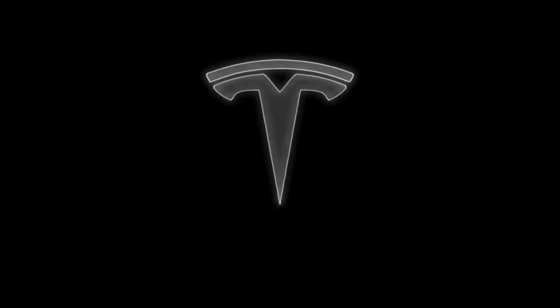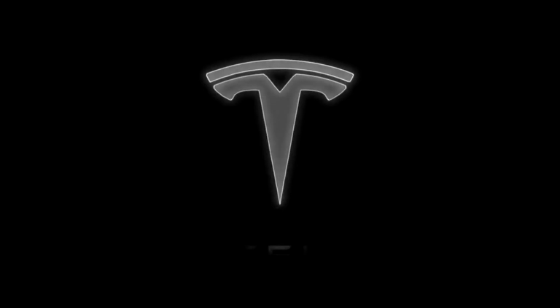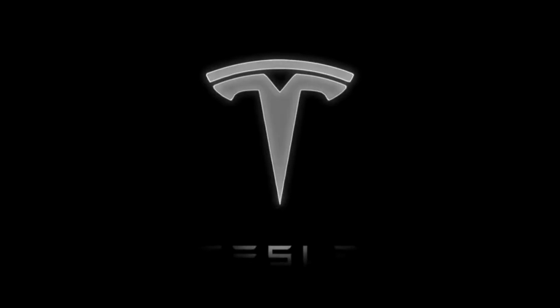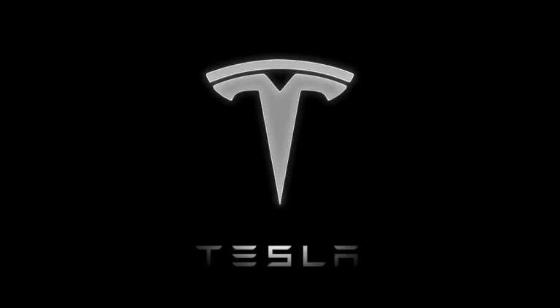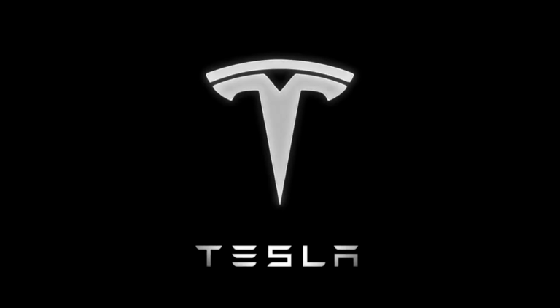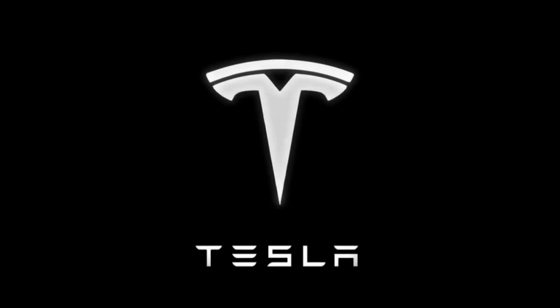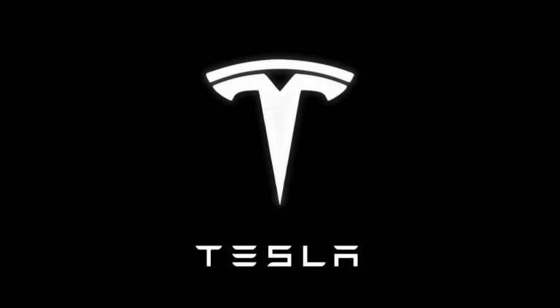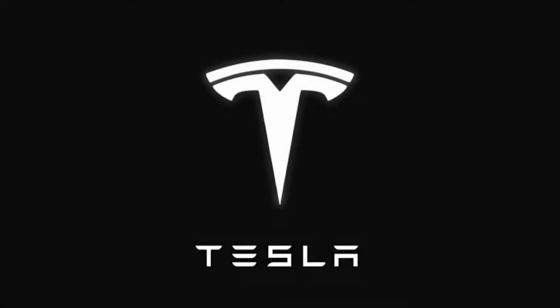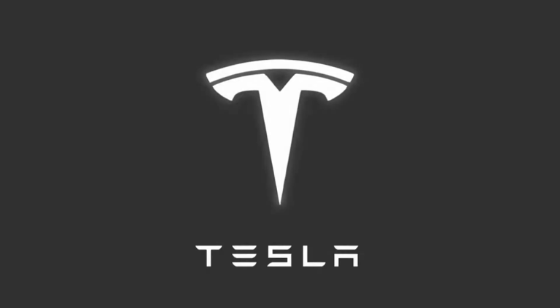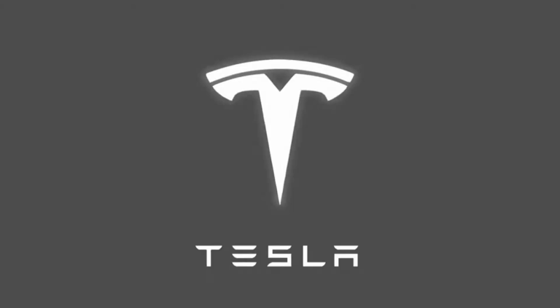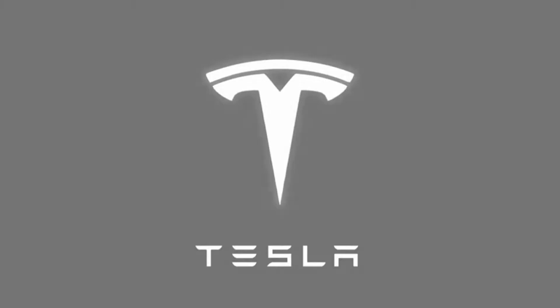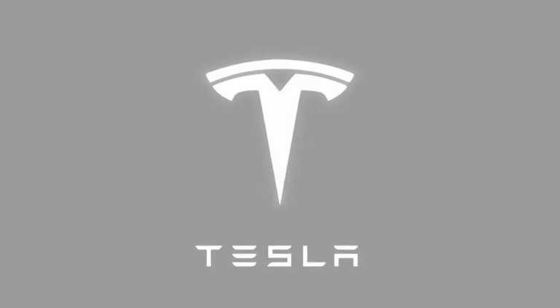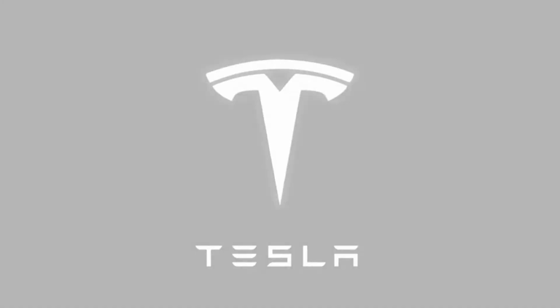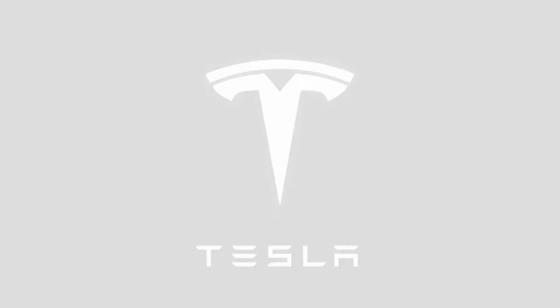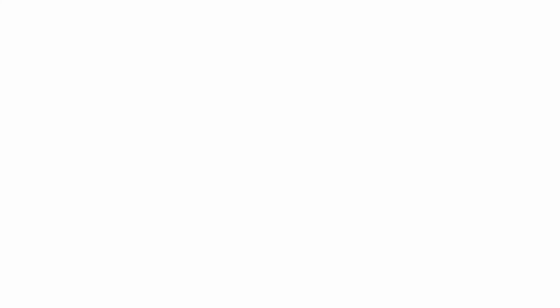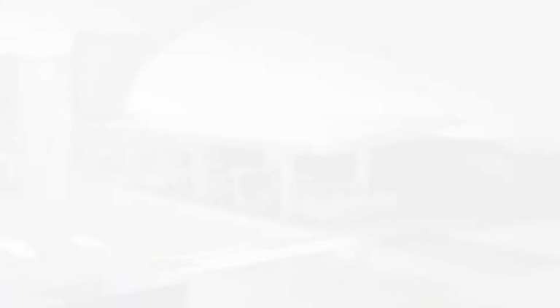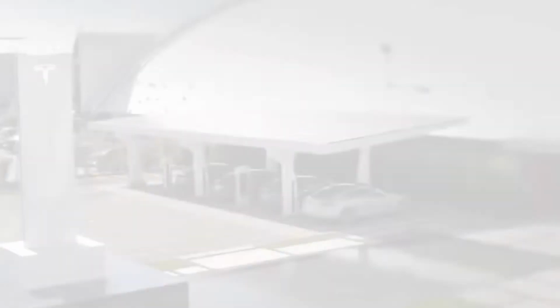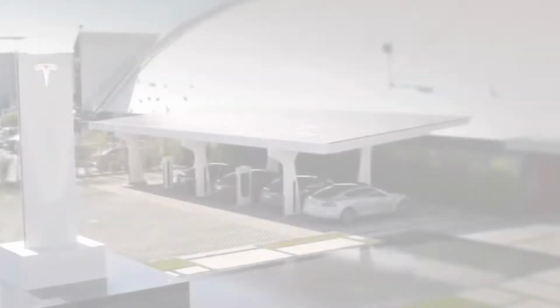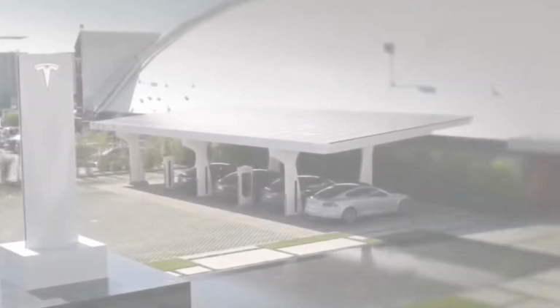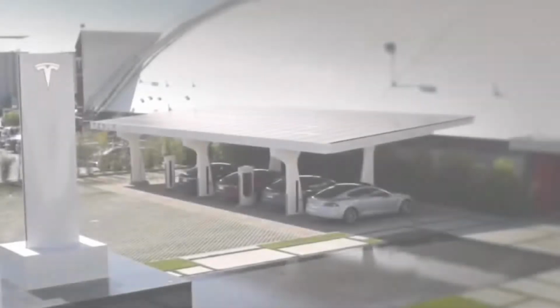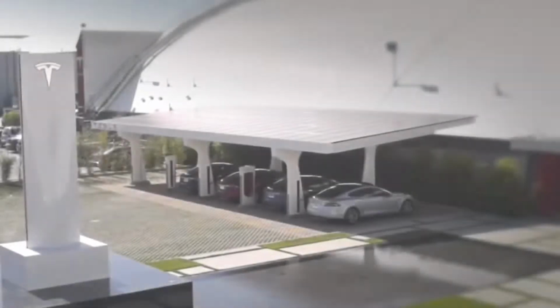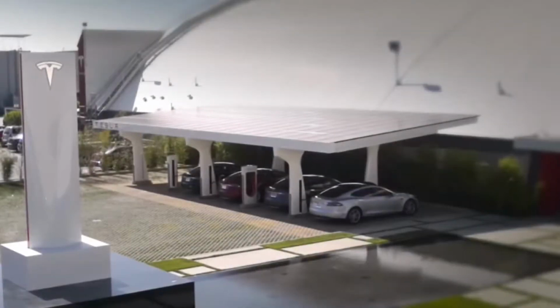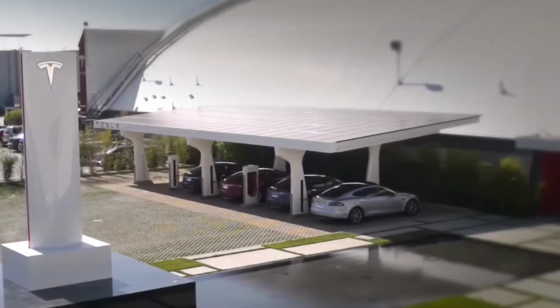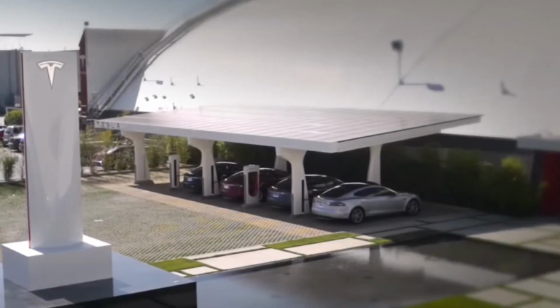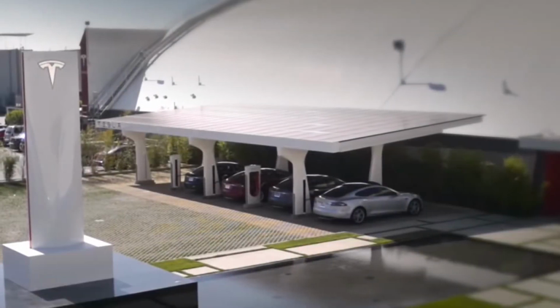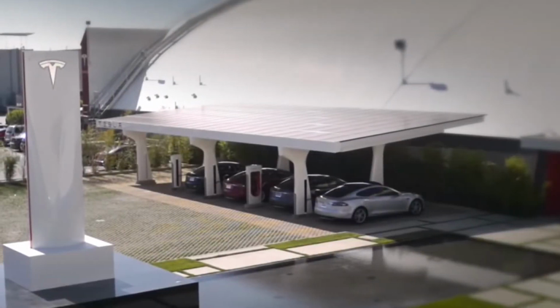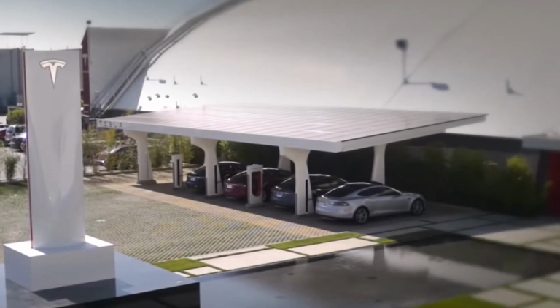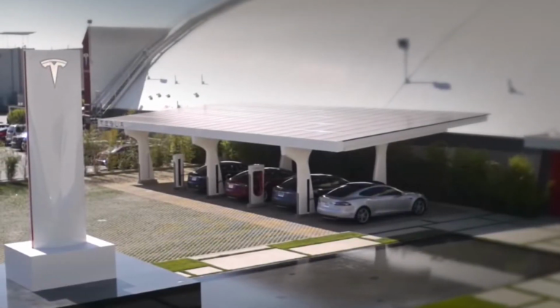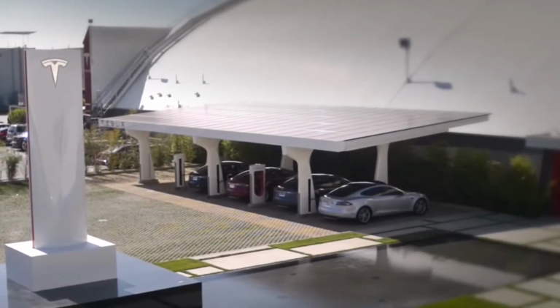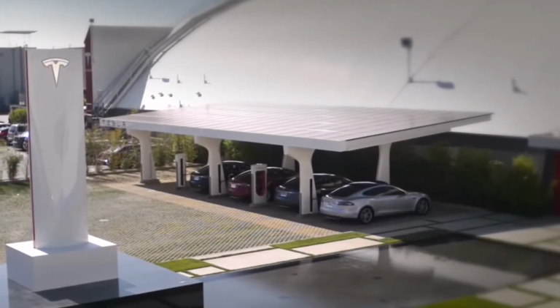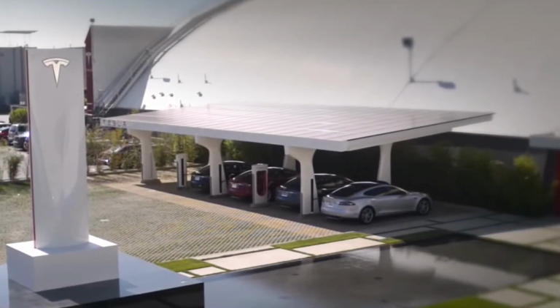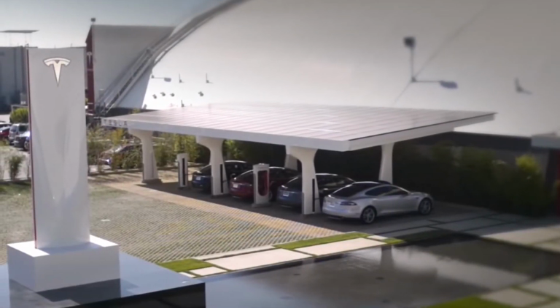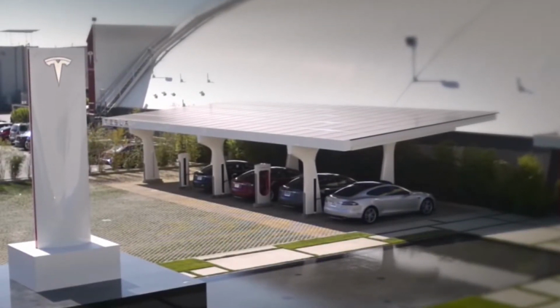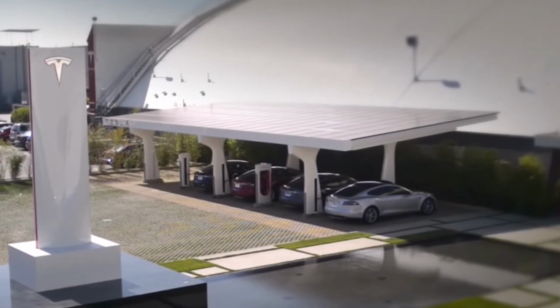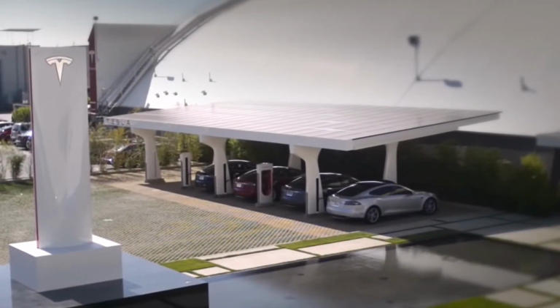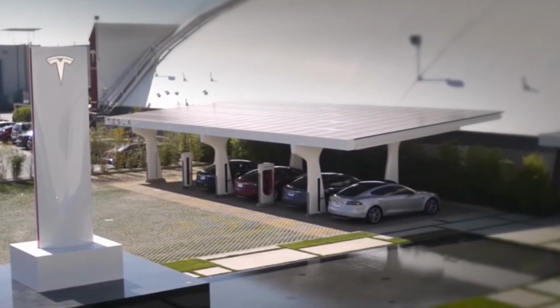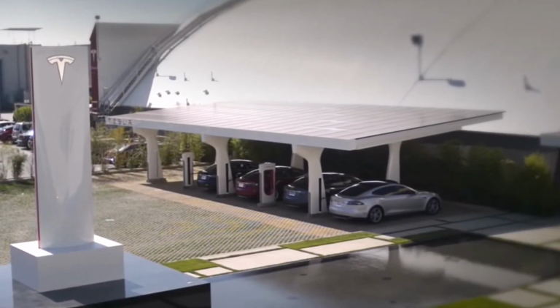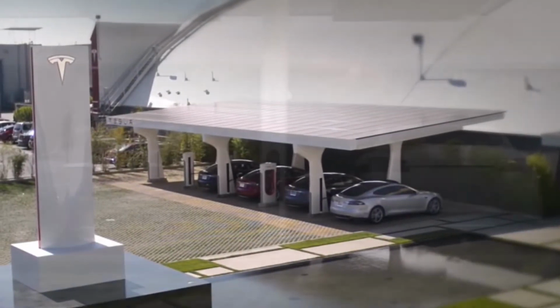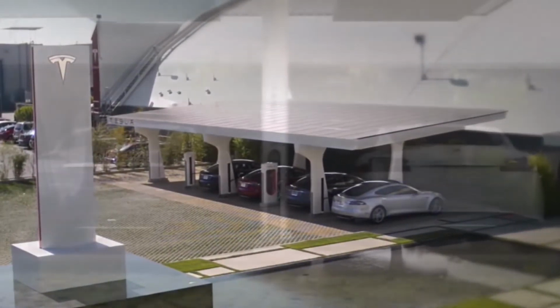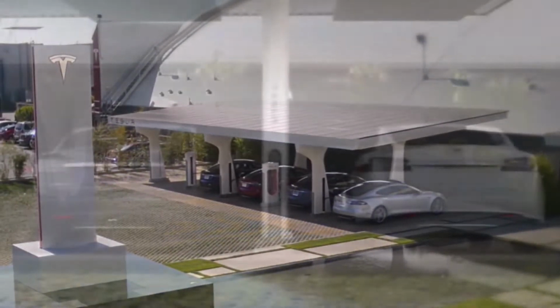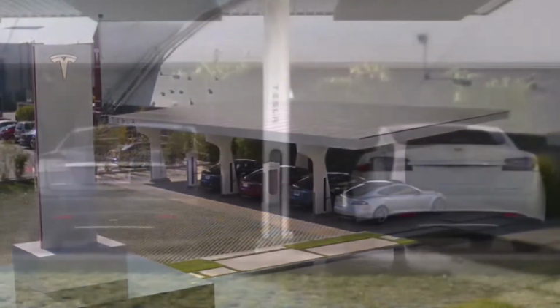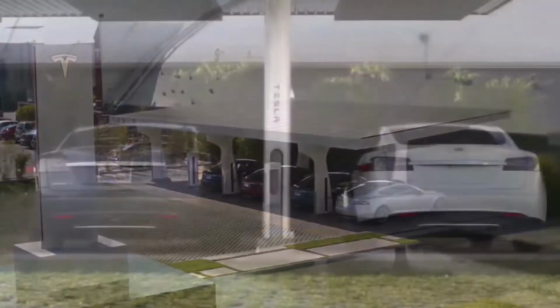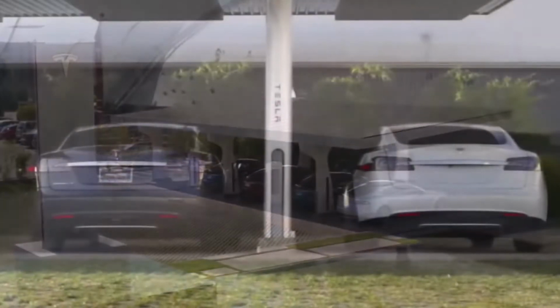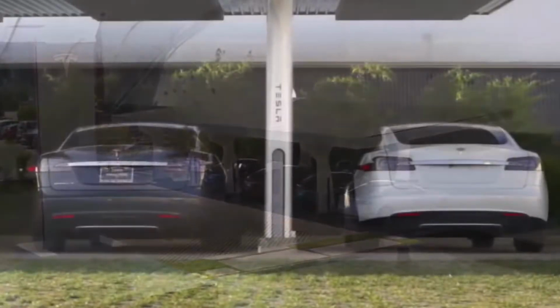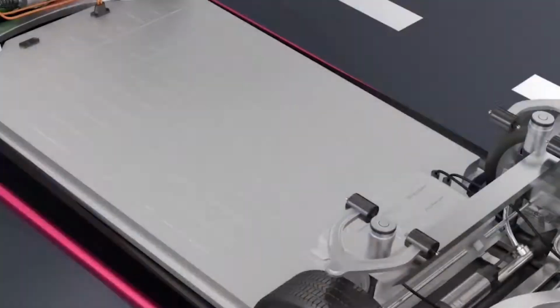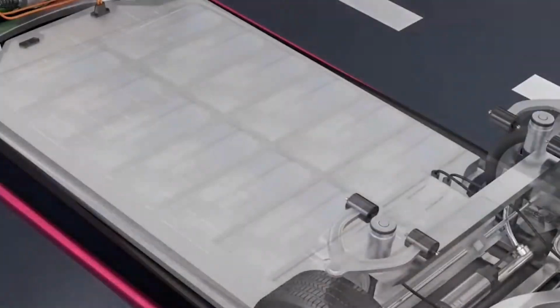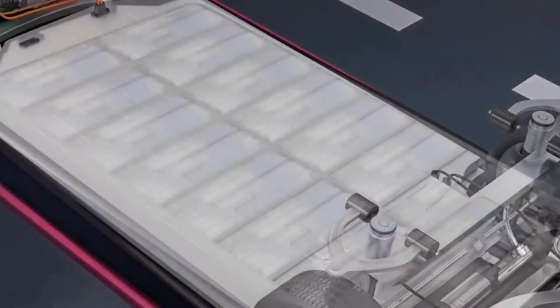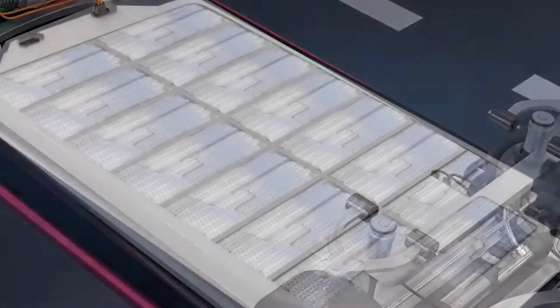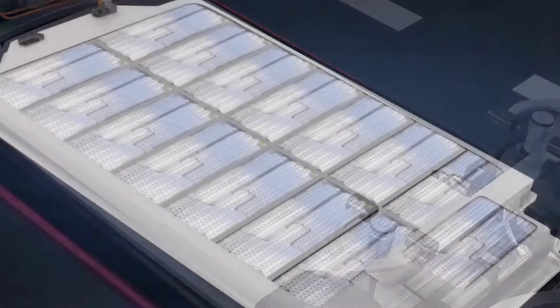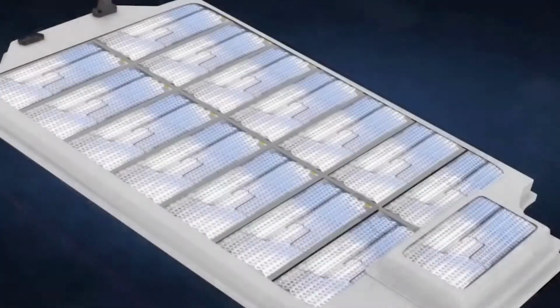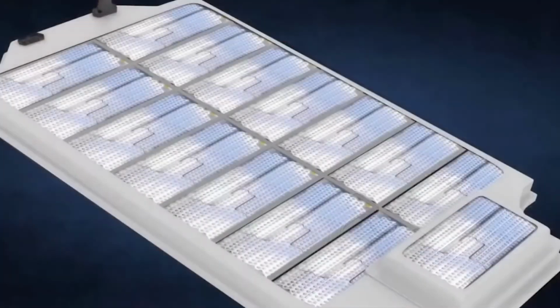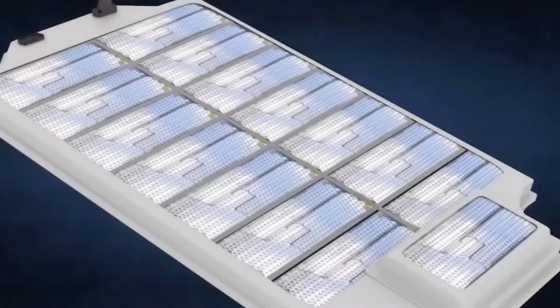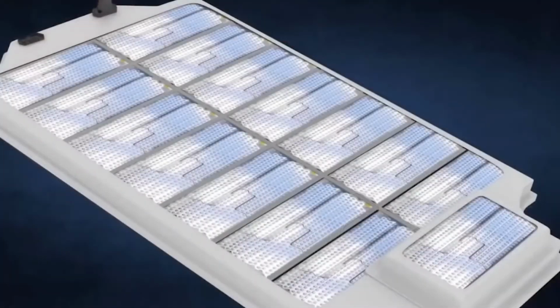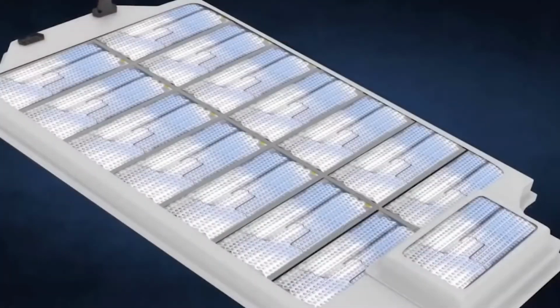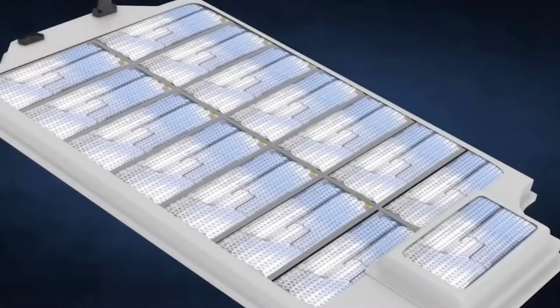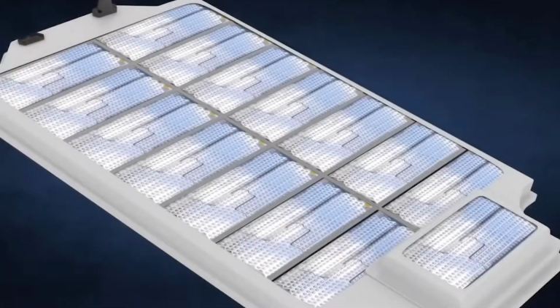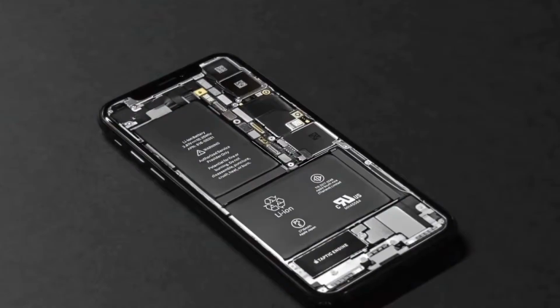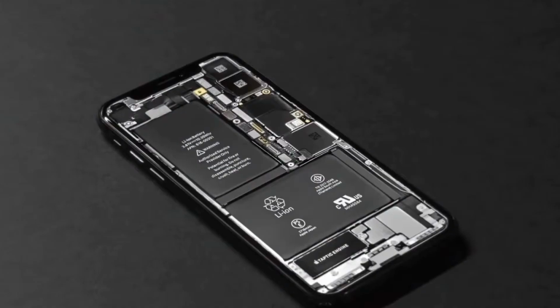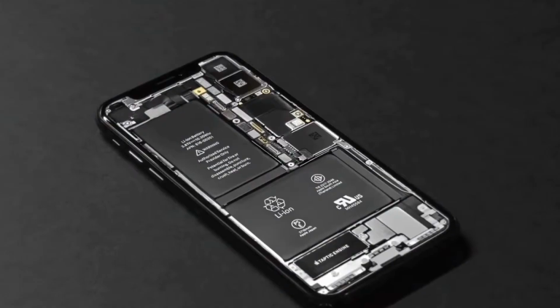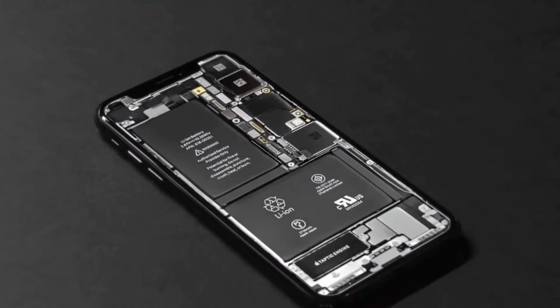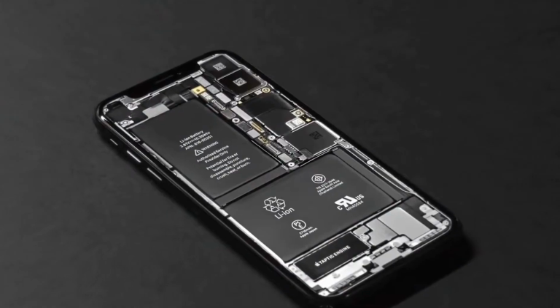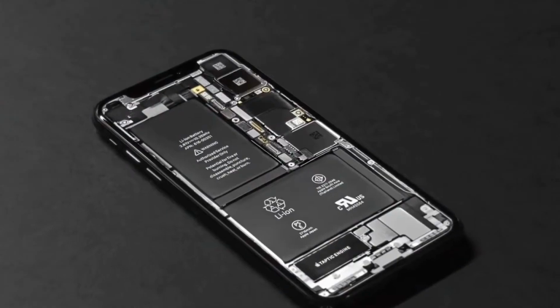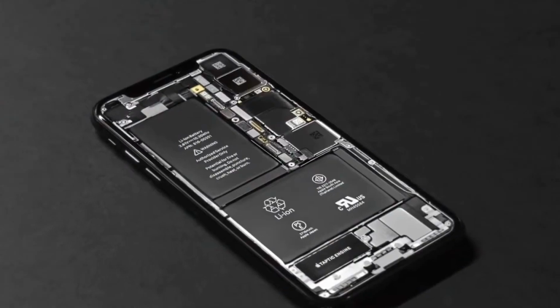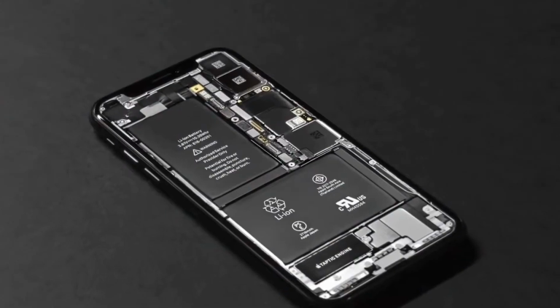Tesla is known for its outstanding electric cars. We all know why Tesla is the number one chosen company when looking to buy an electric vehicle.